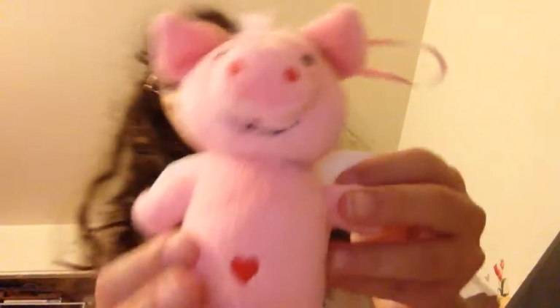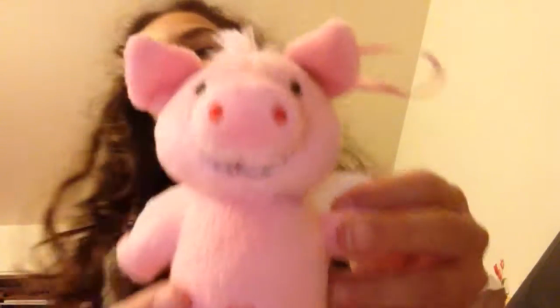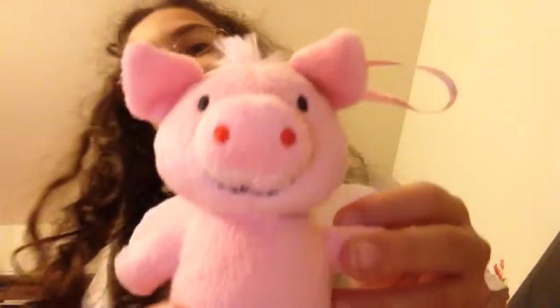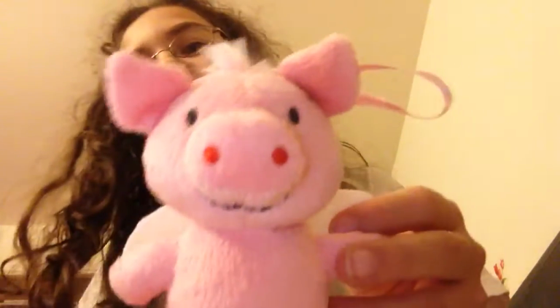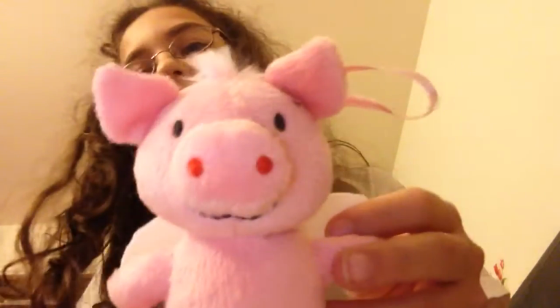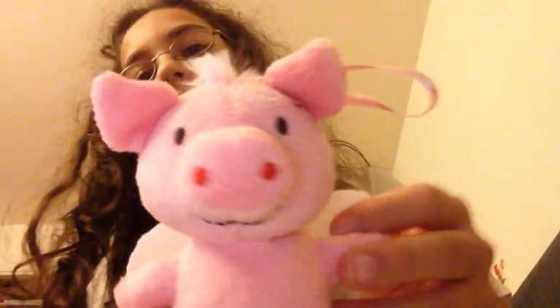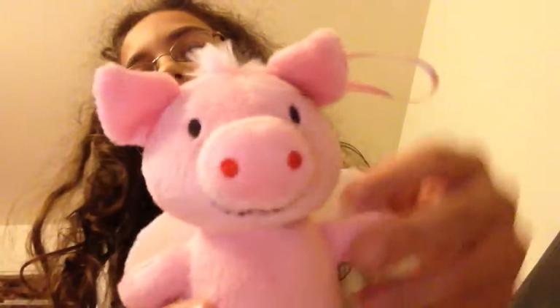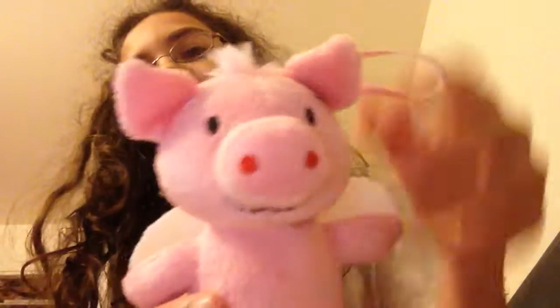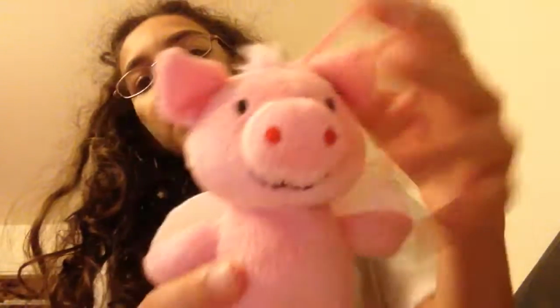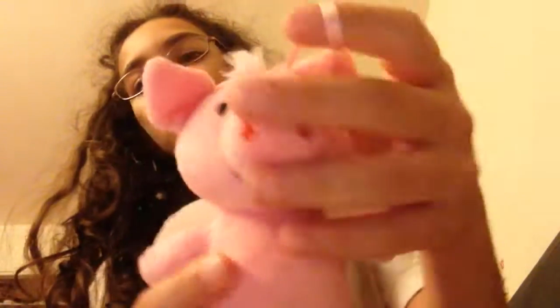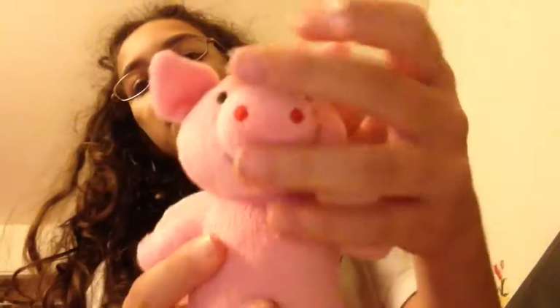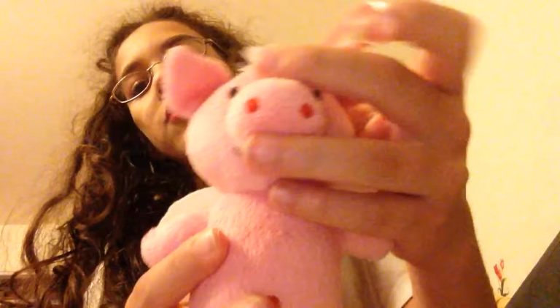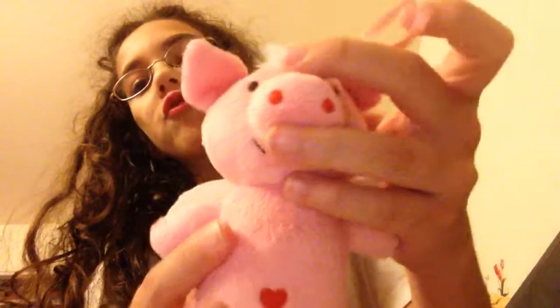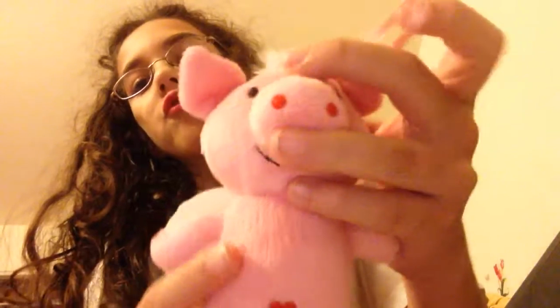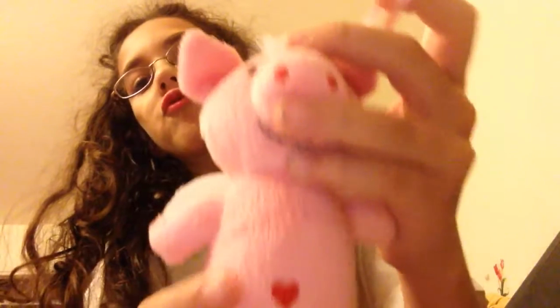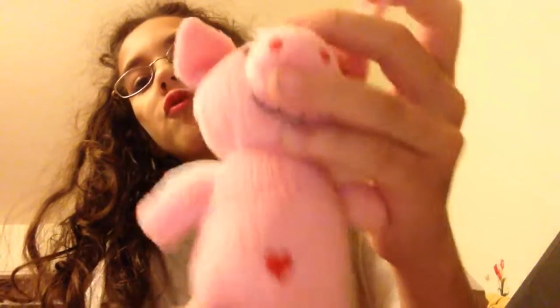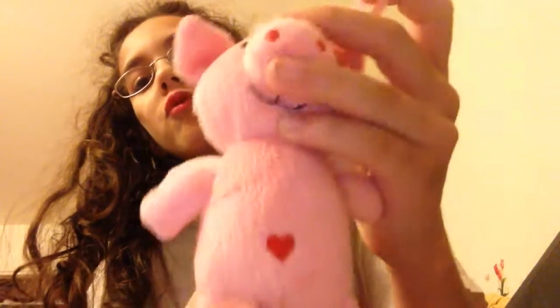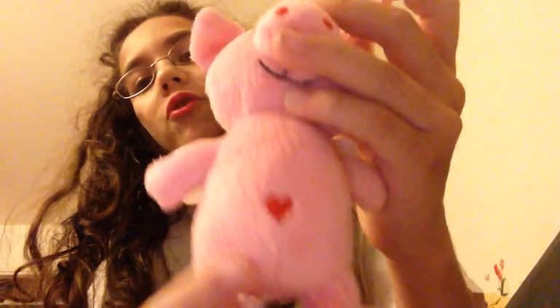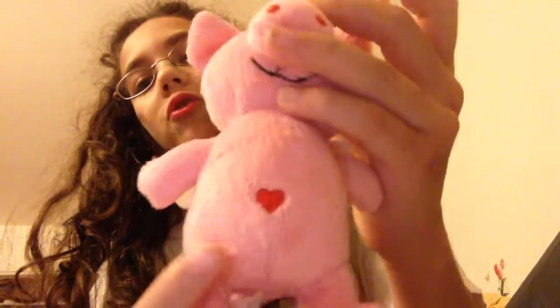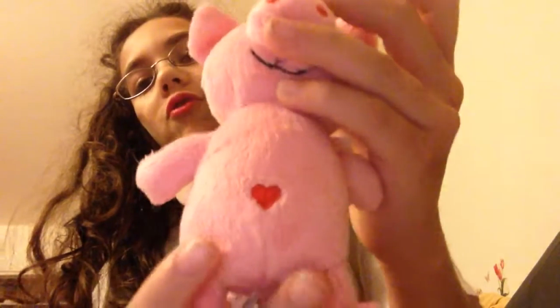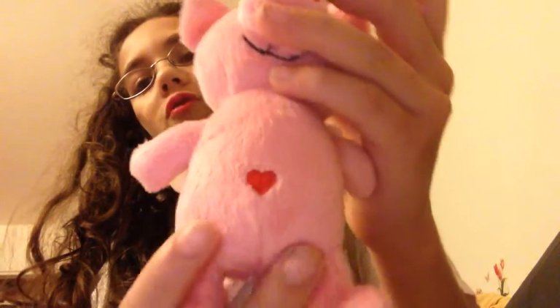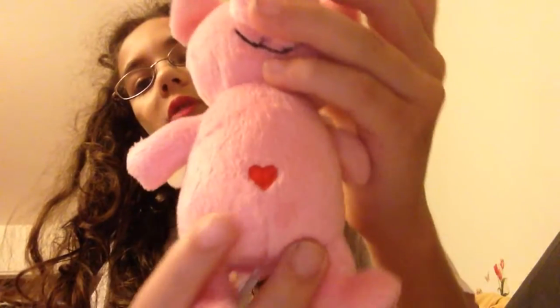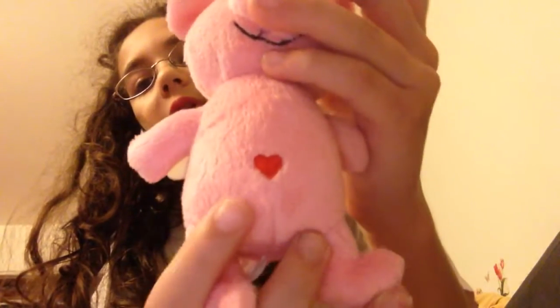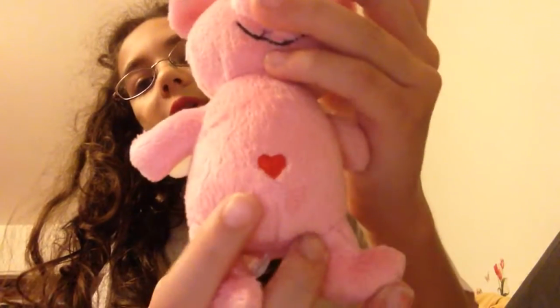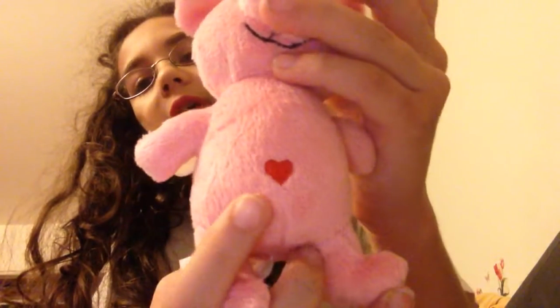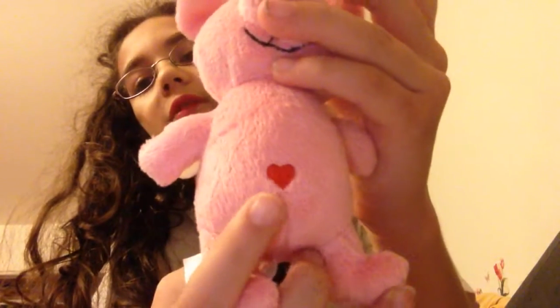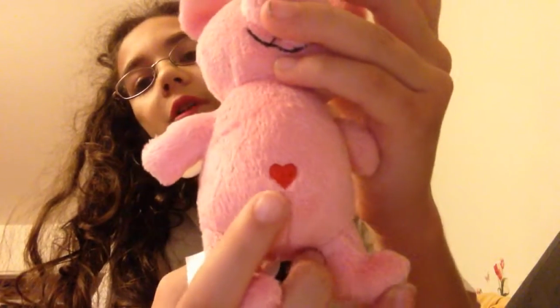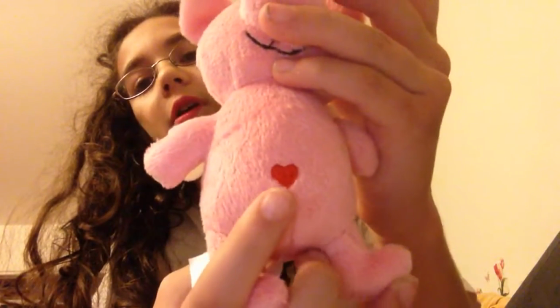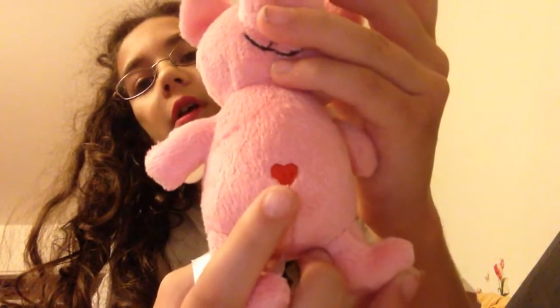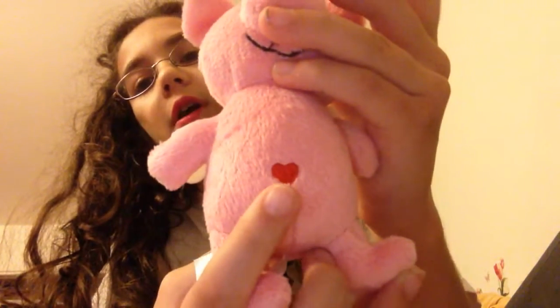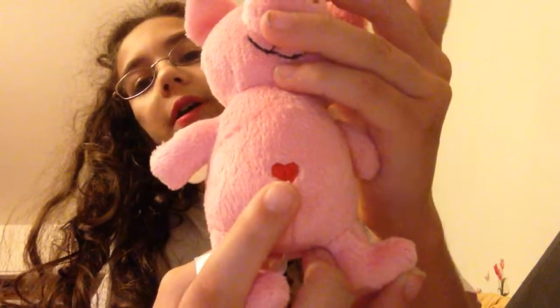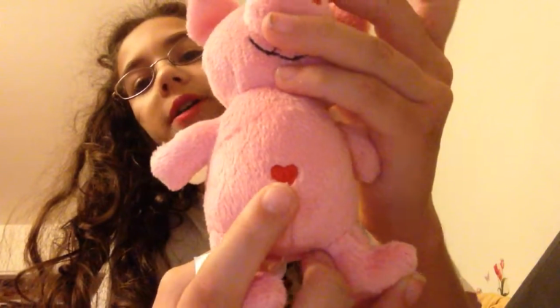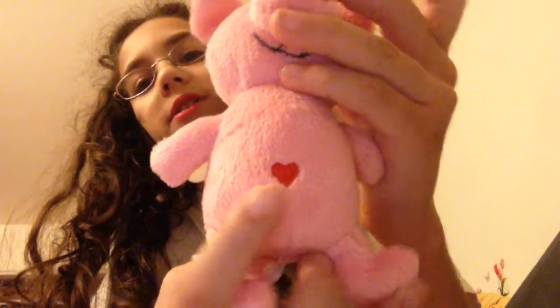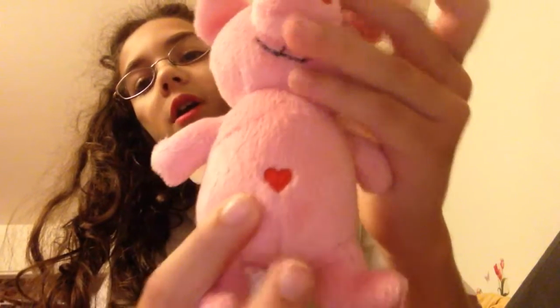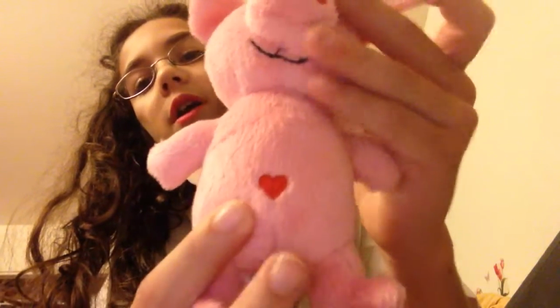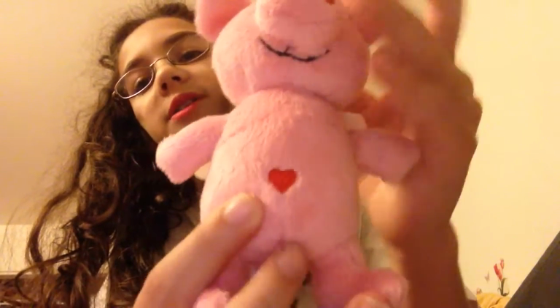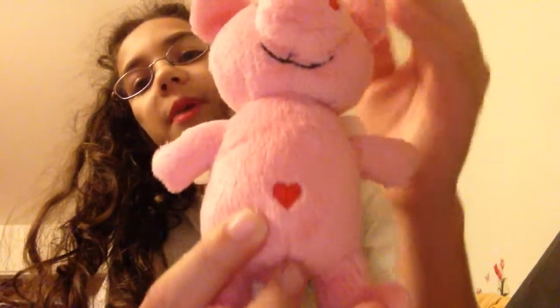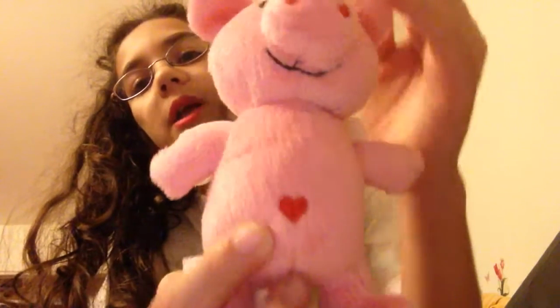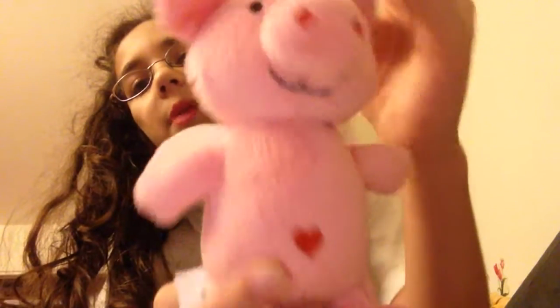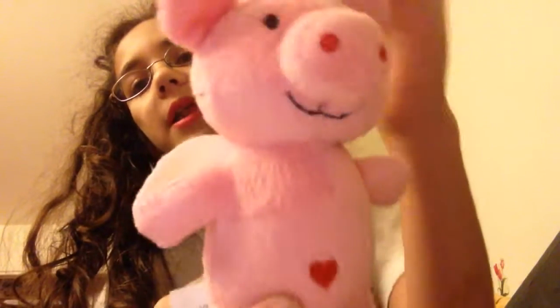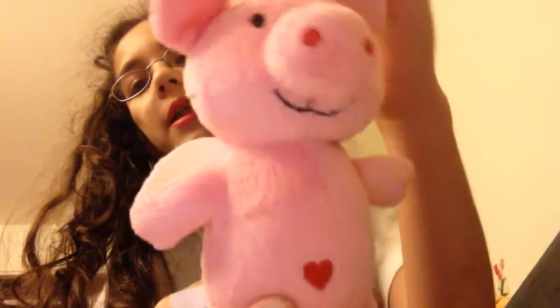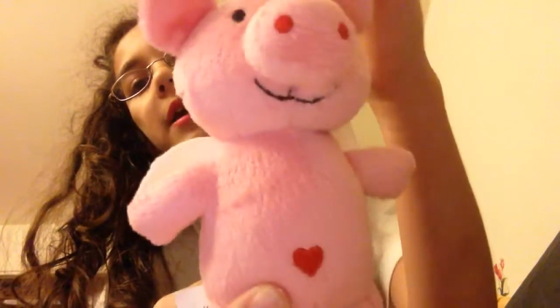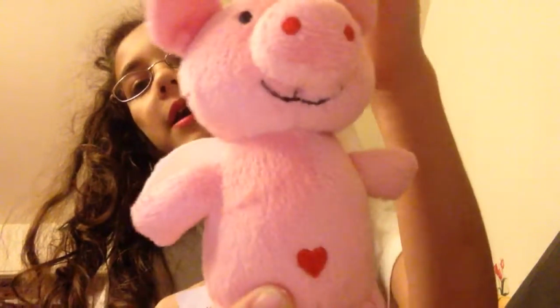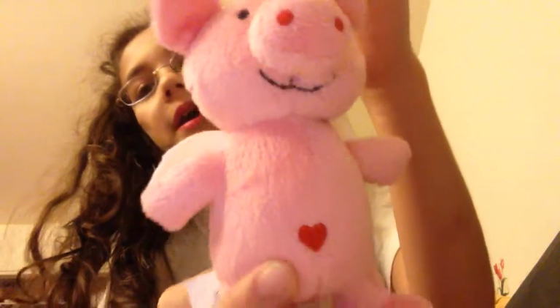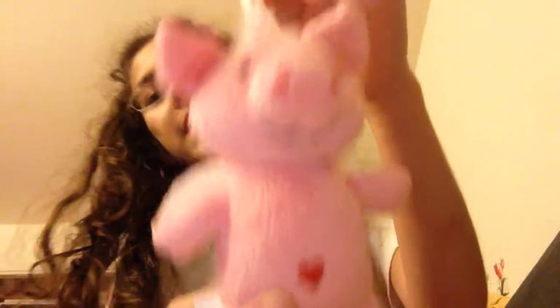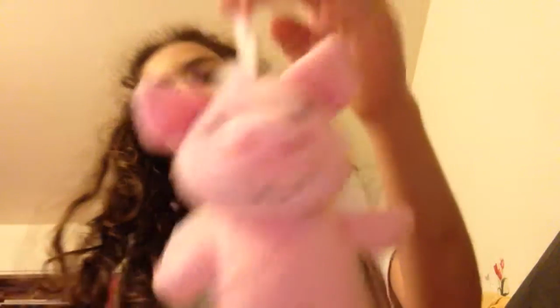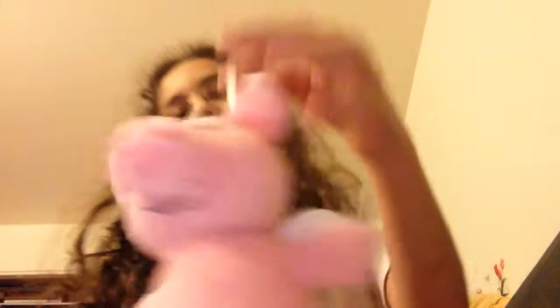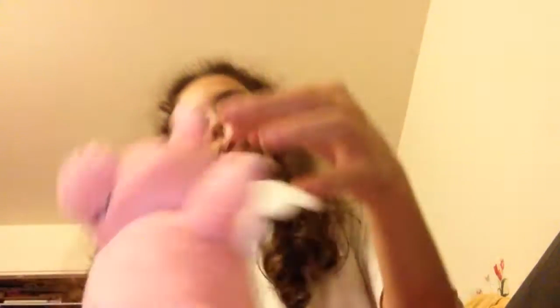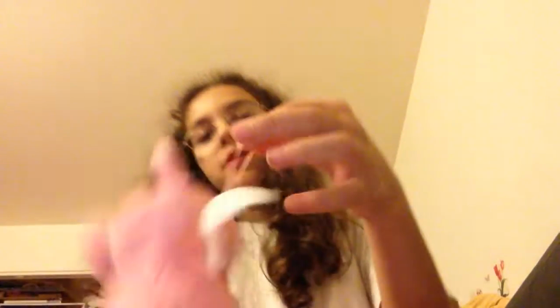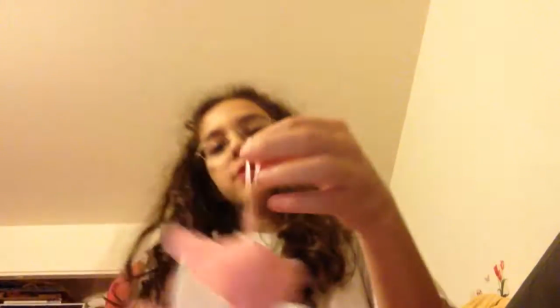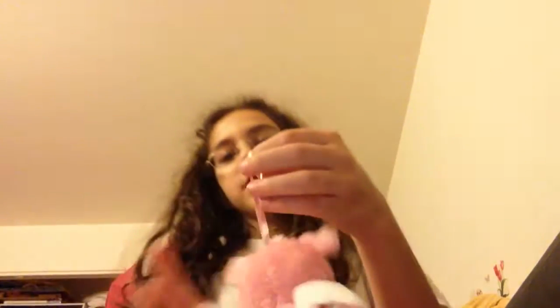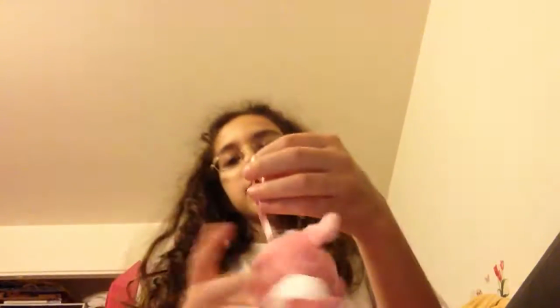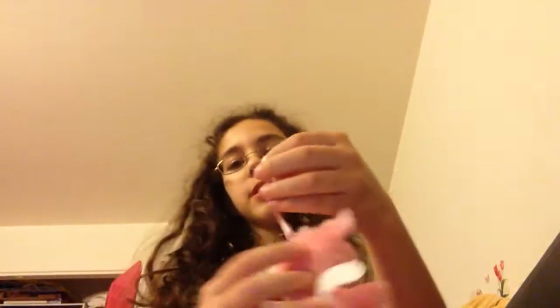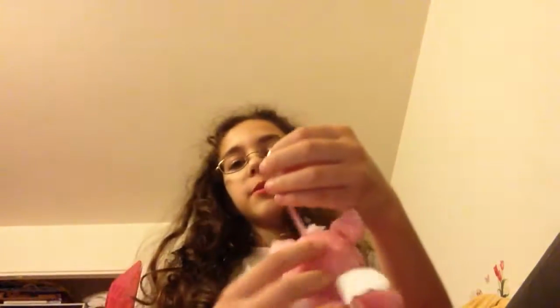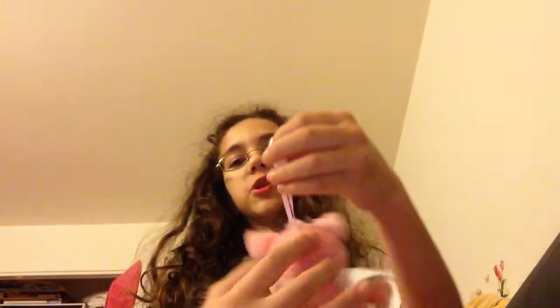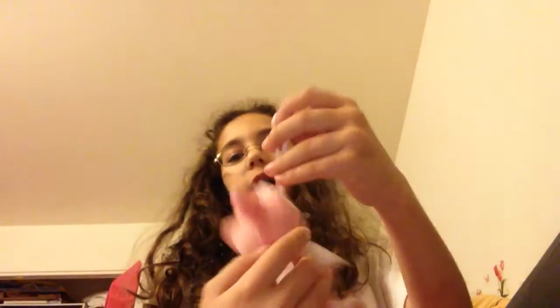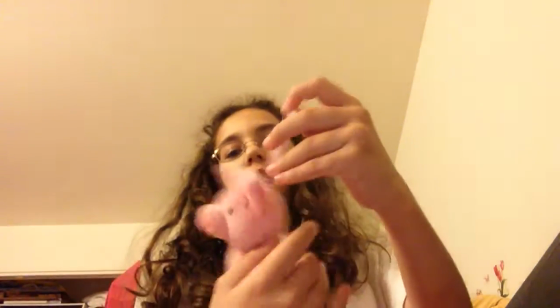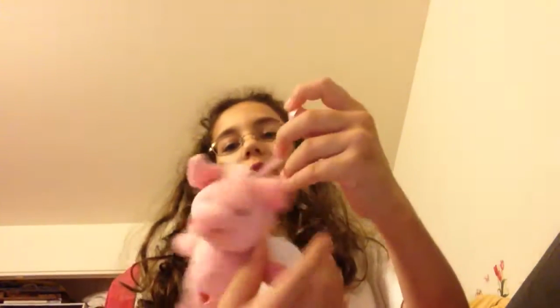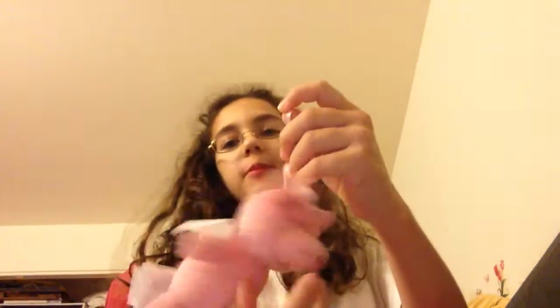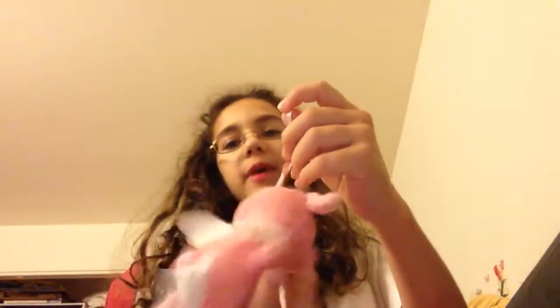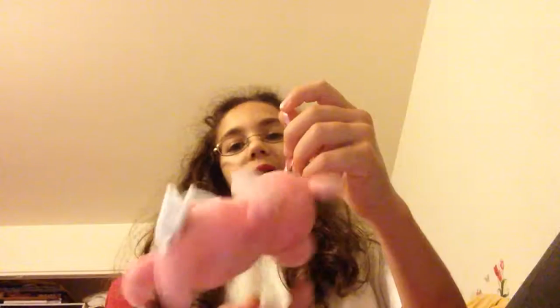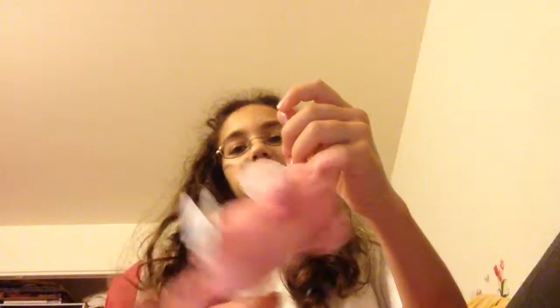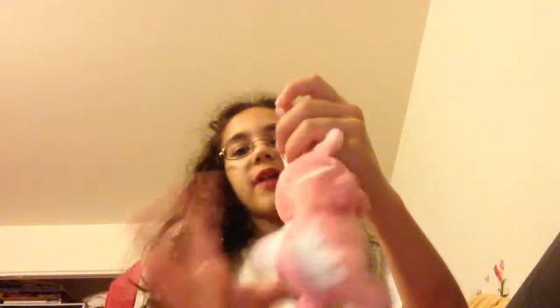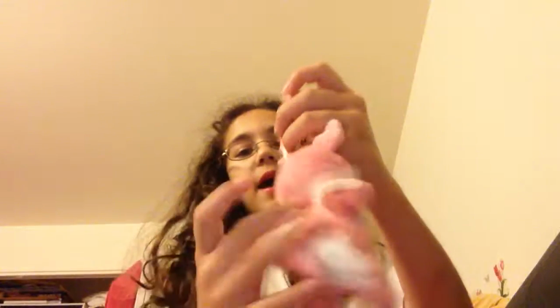See? He's so cute. He has a heart. He has a belly button. And let me show you how you can make him fly.